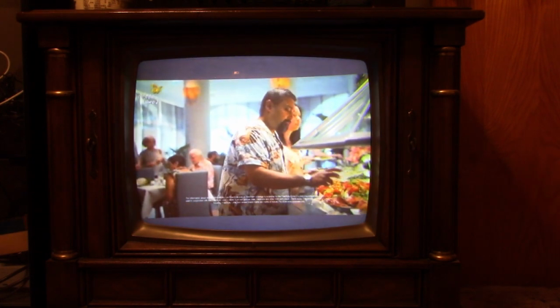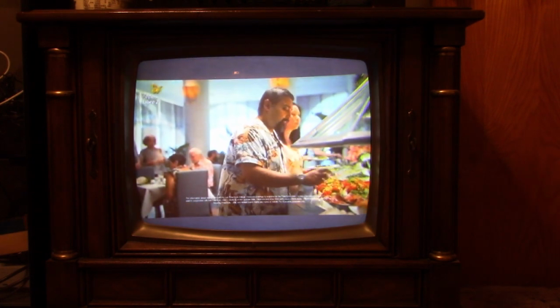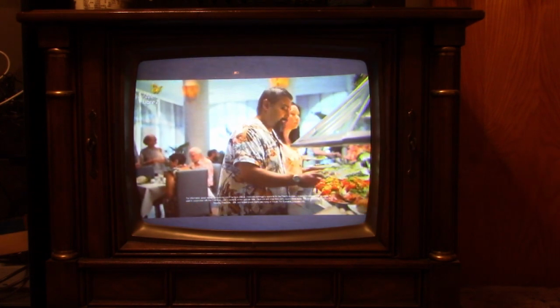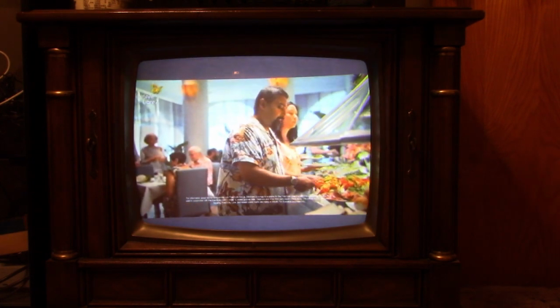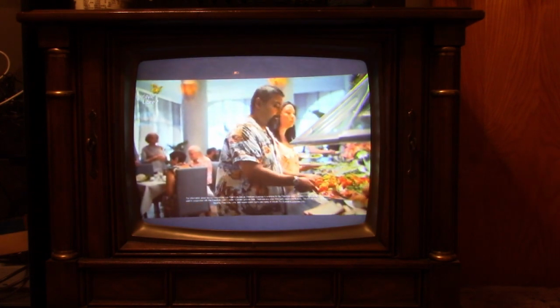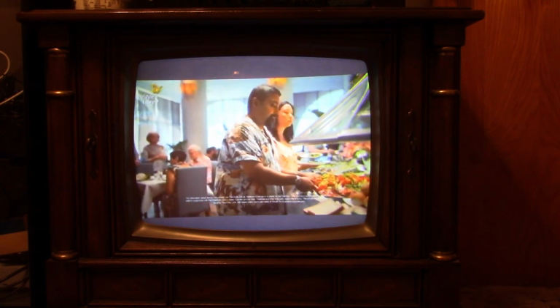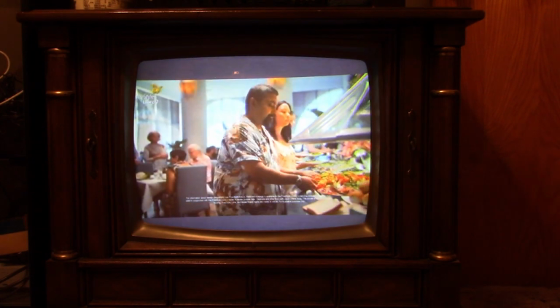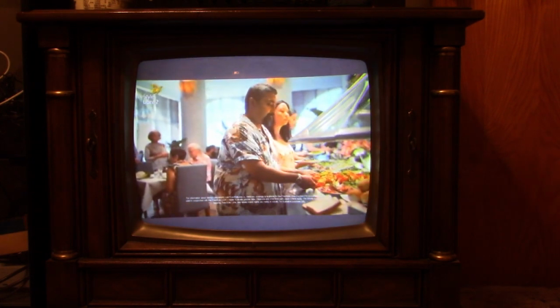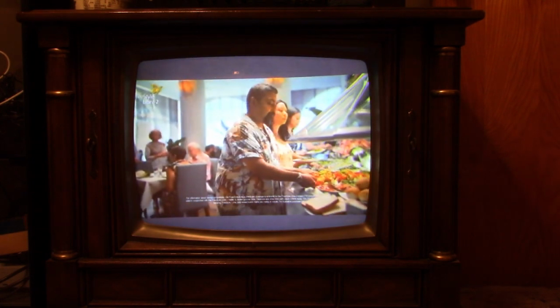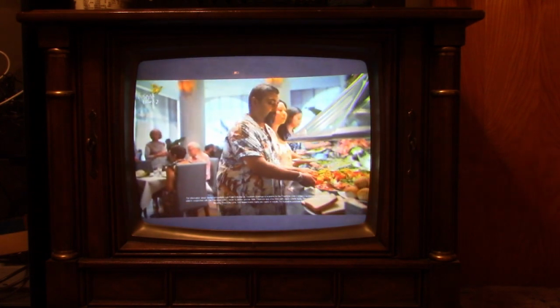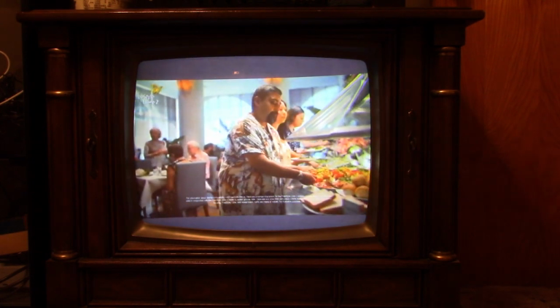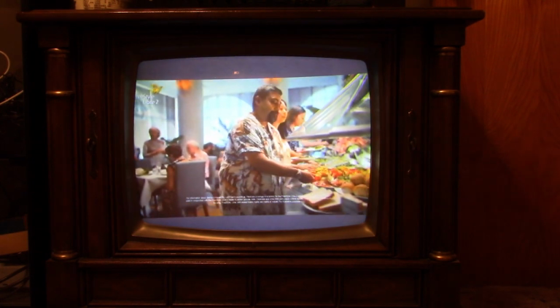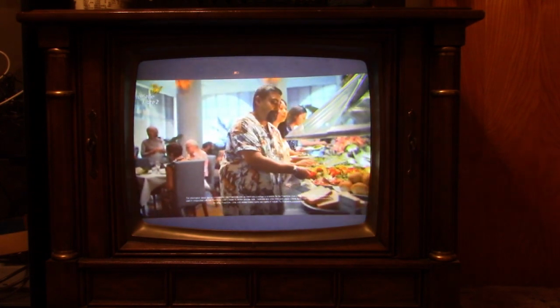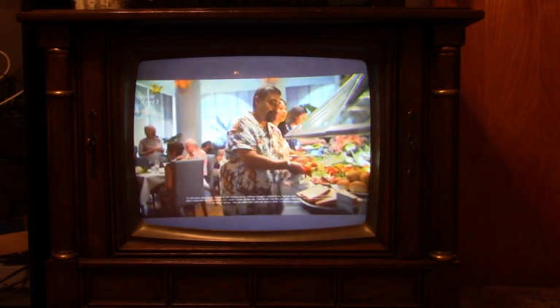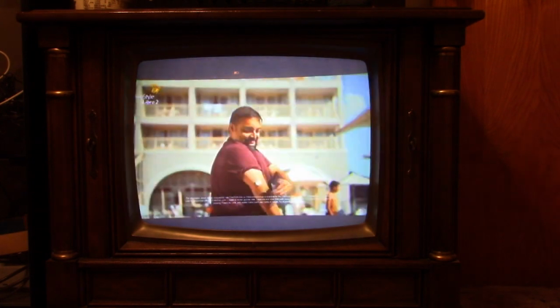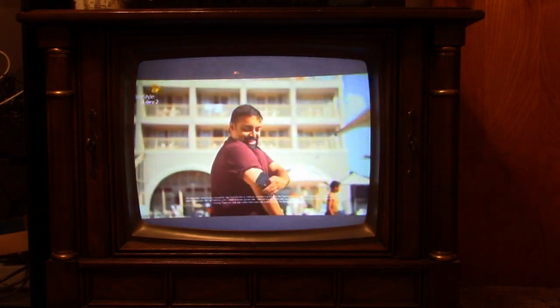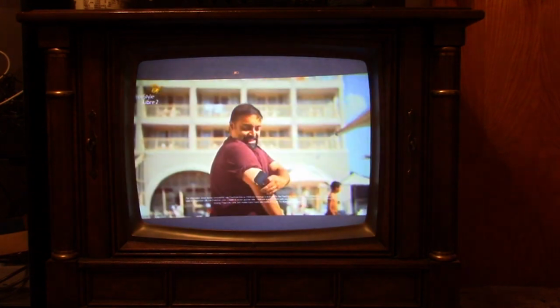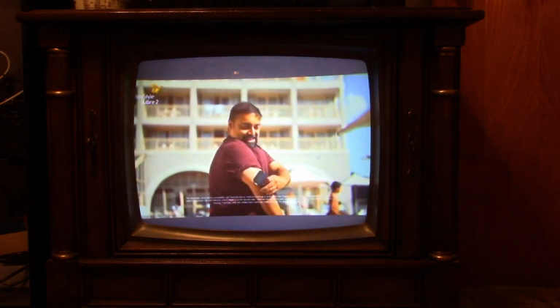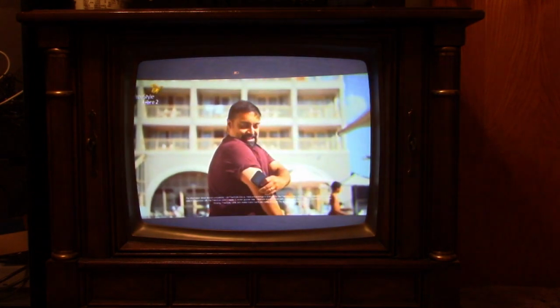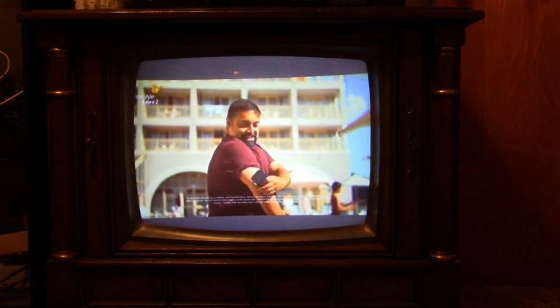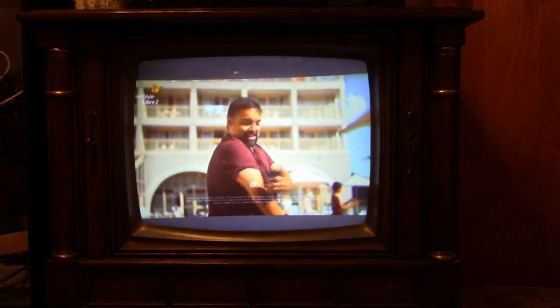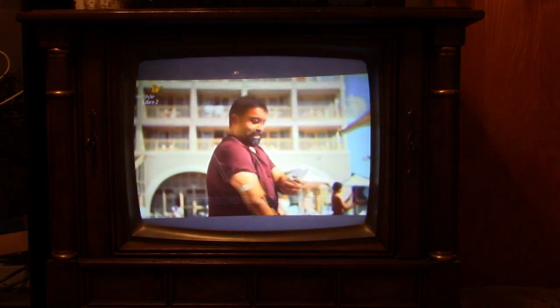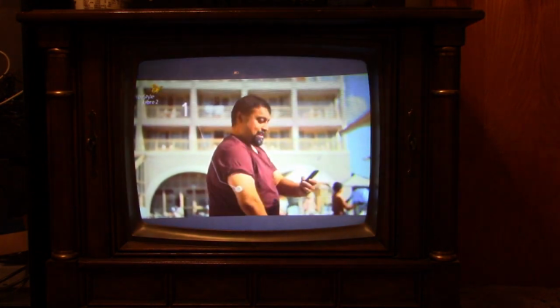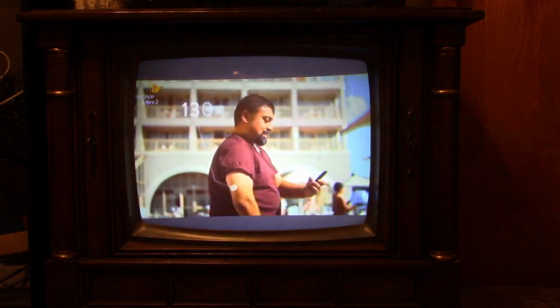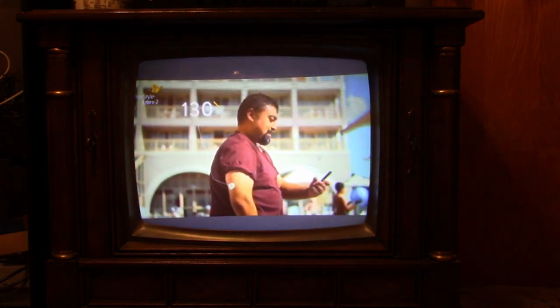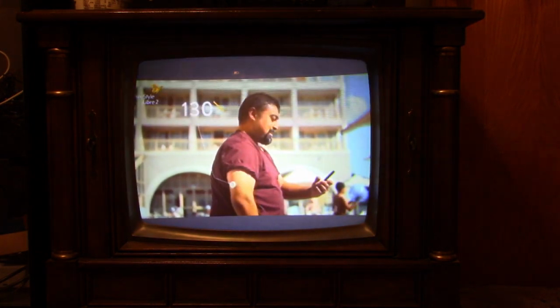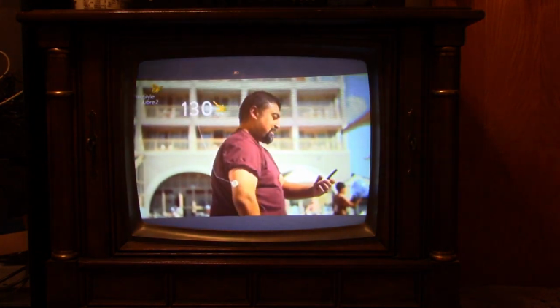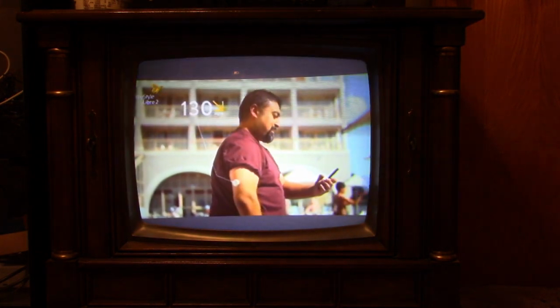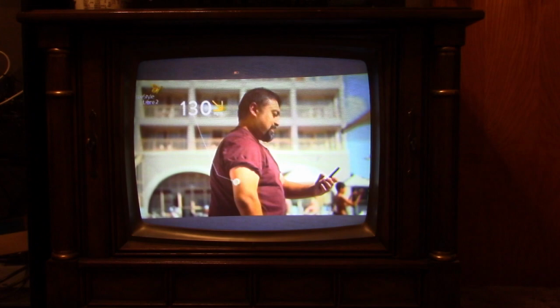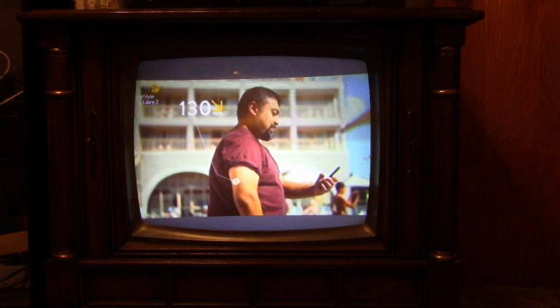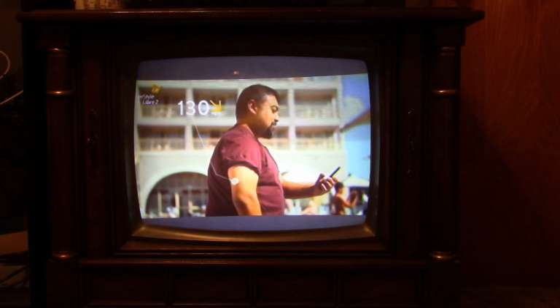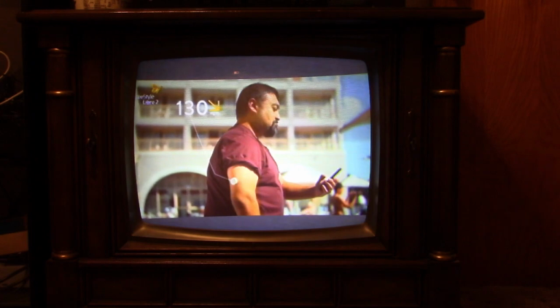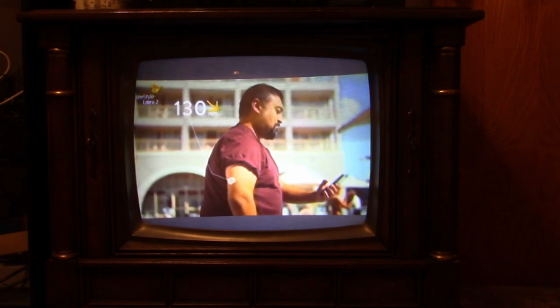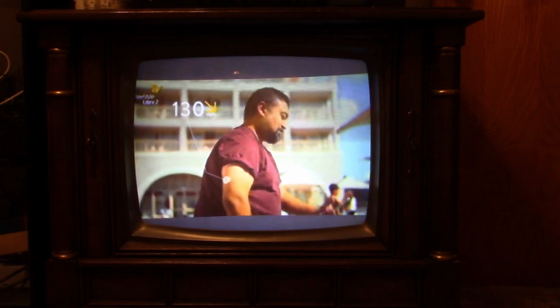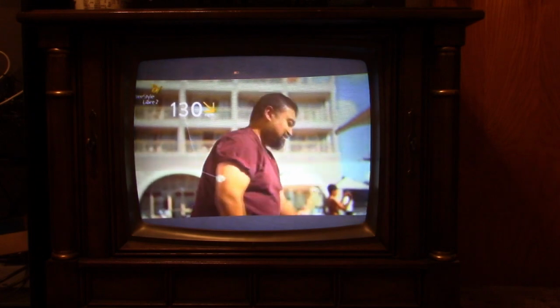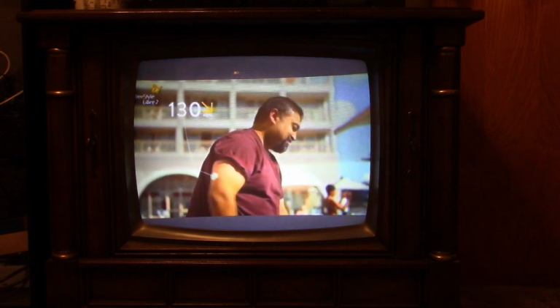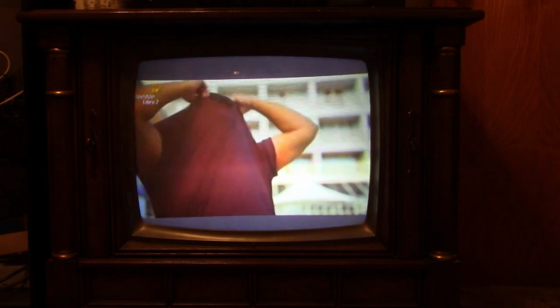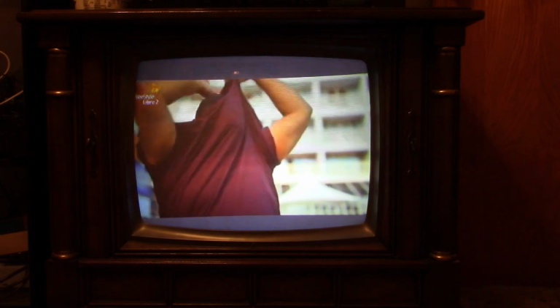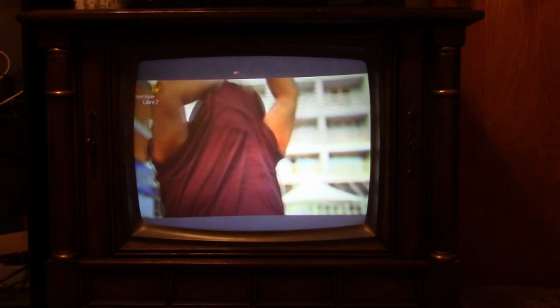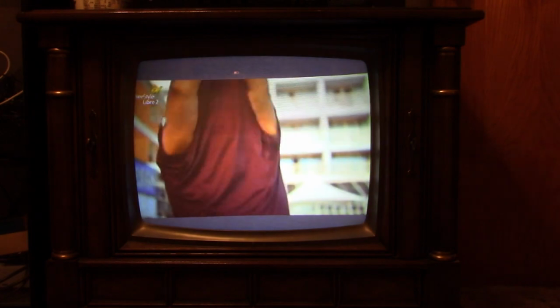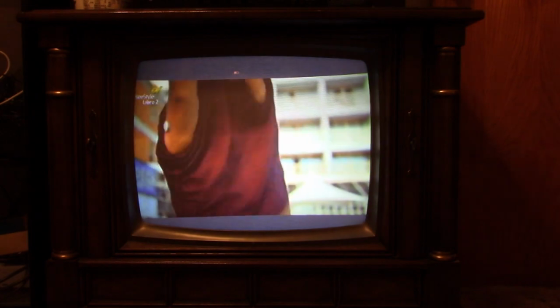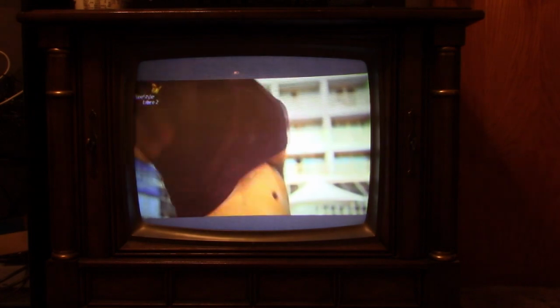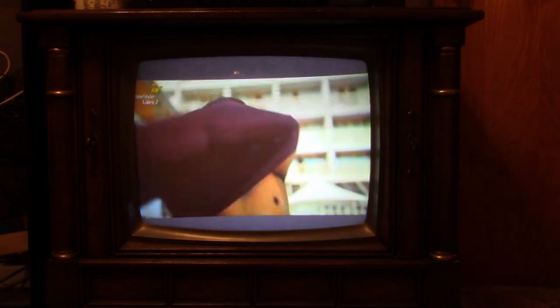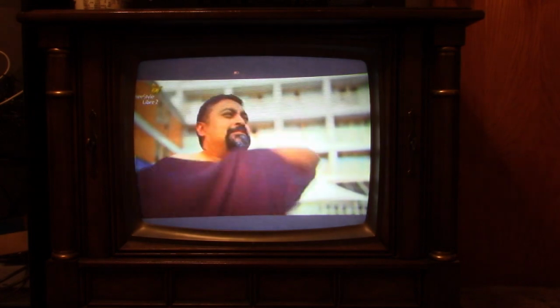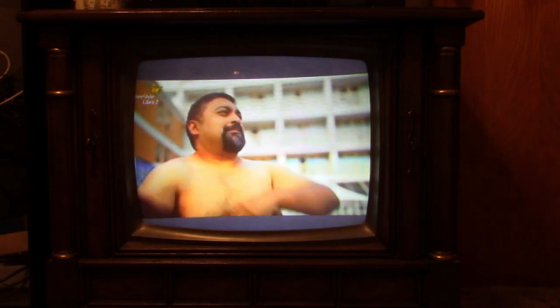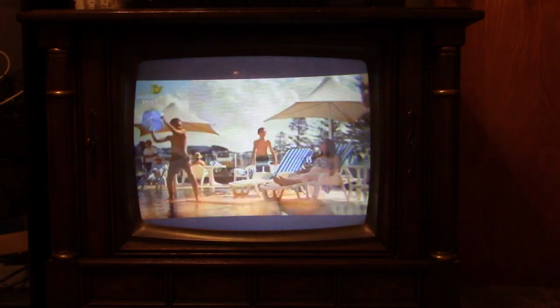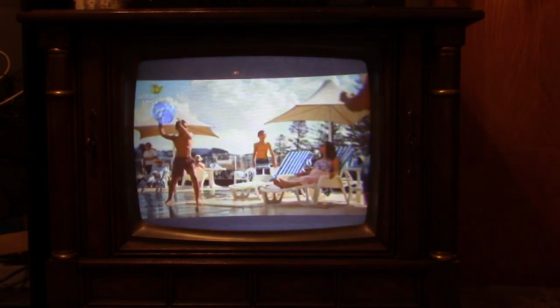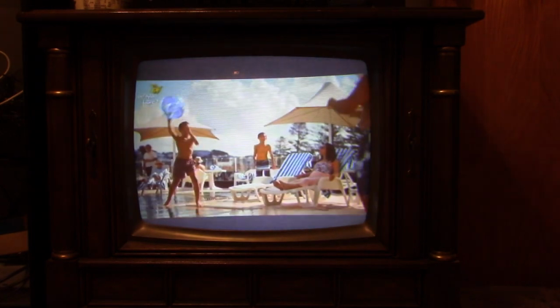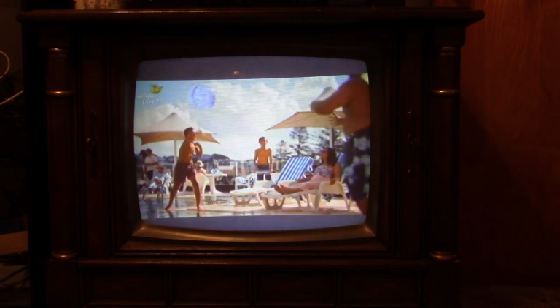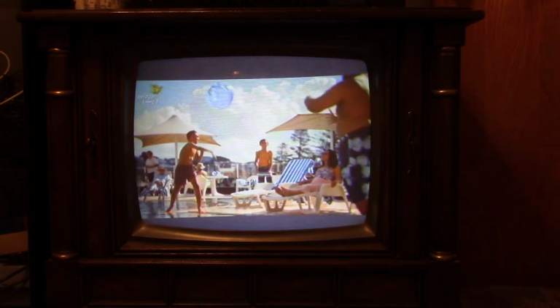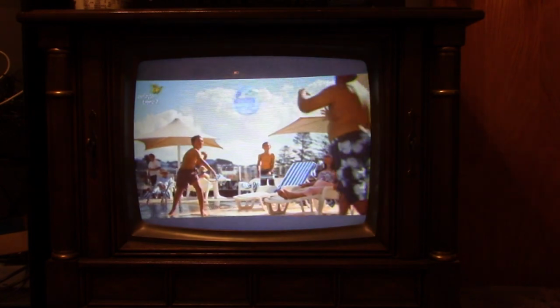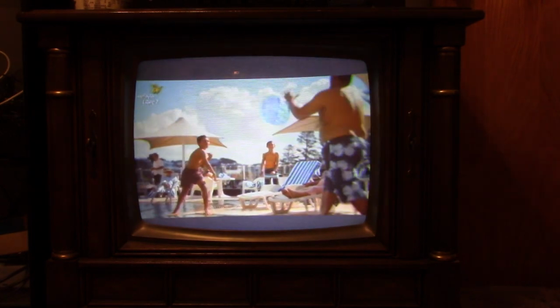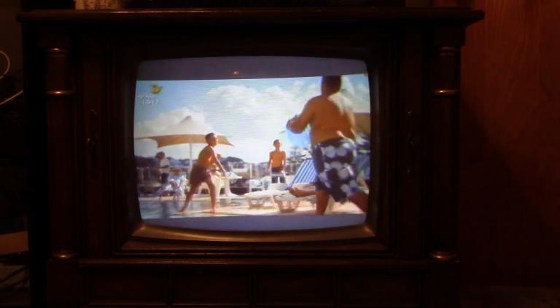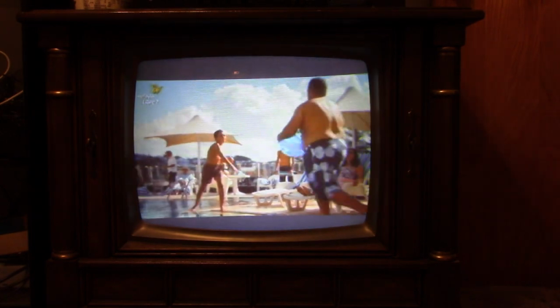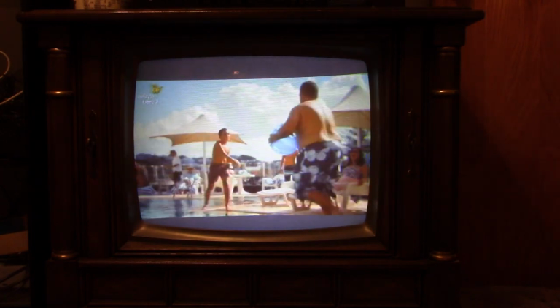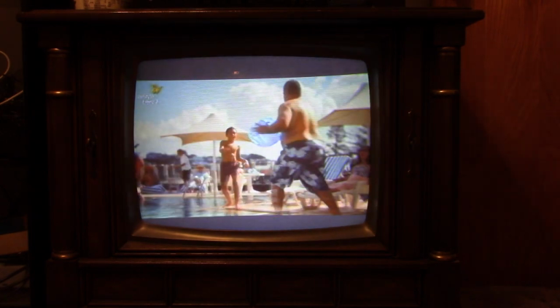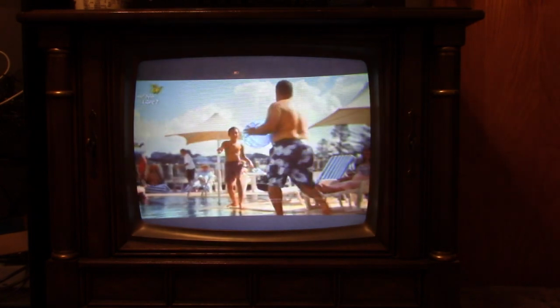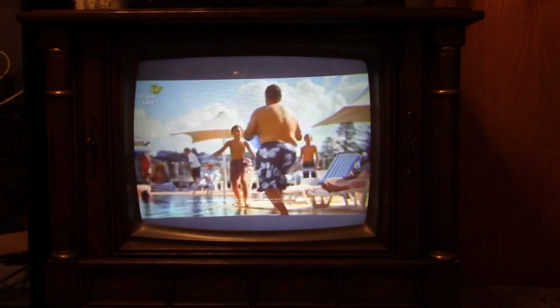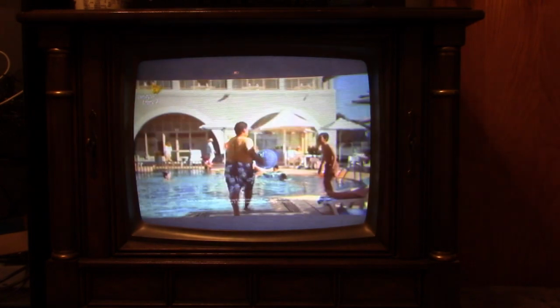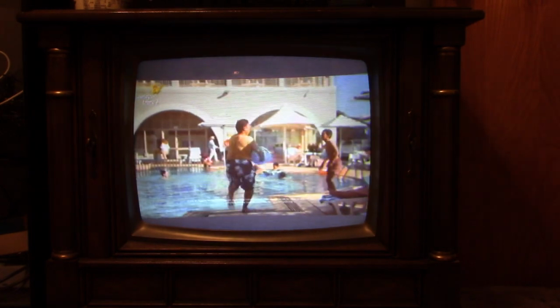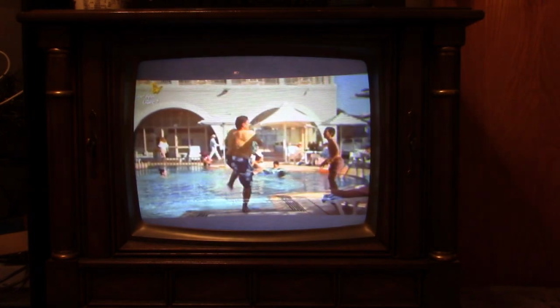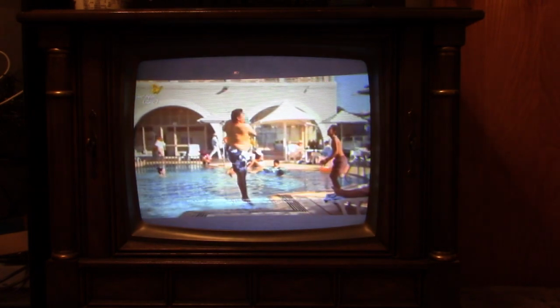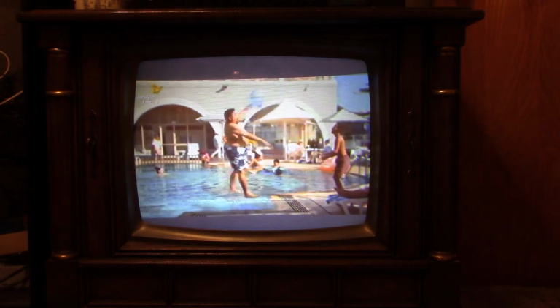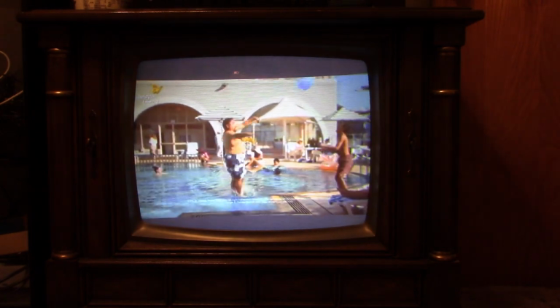So once again this has been a look at powering up my vintage TVs for the first time this fall. Thank you for watching.